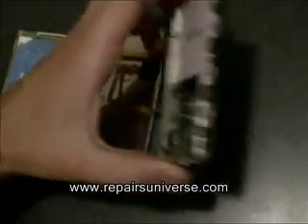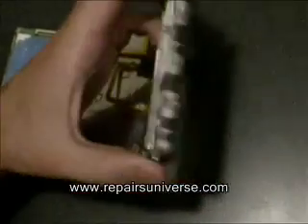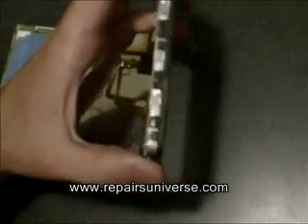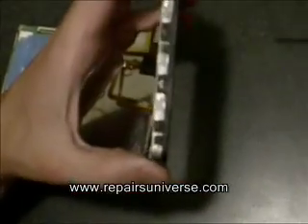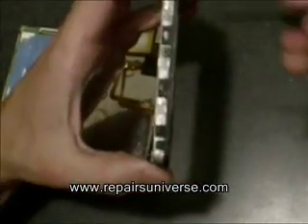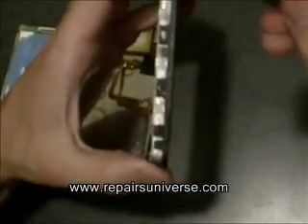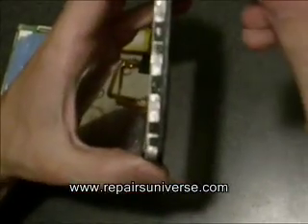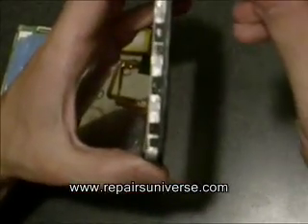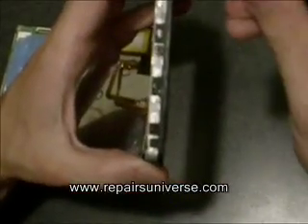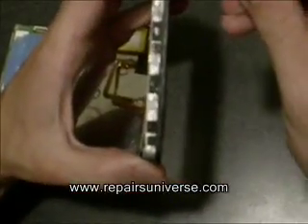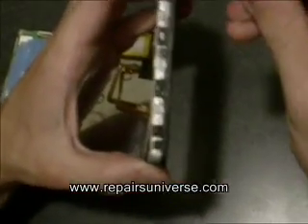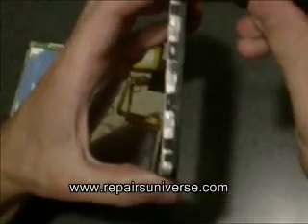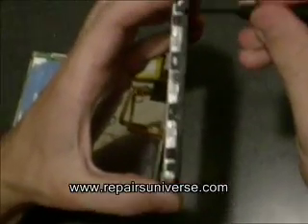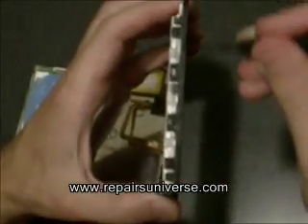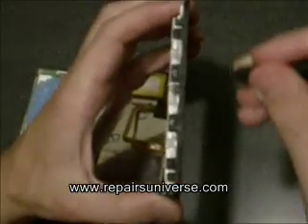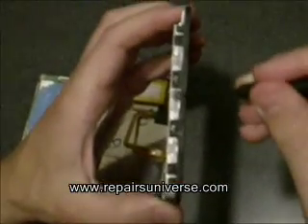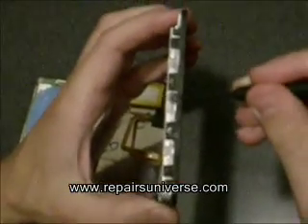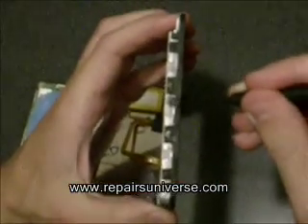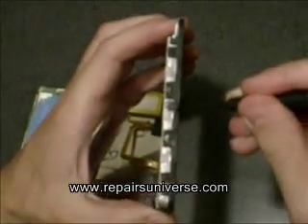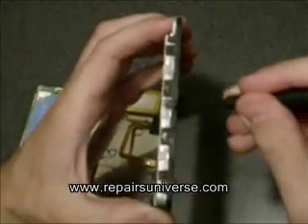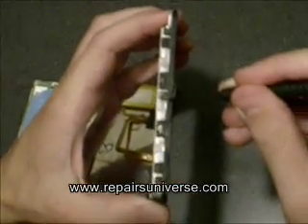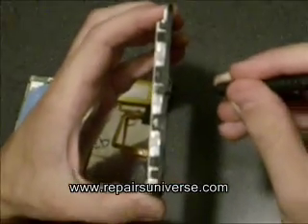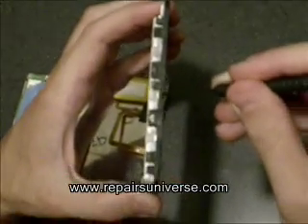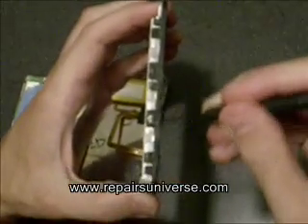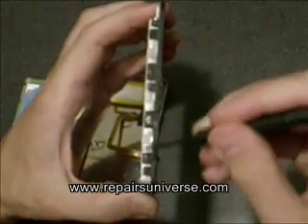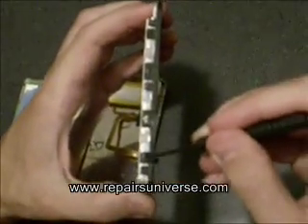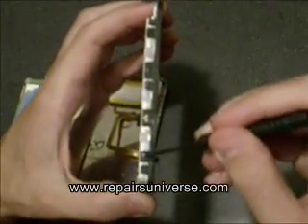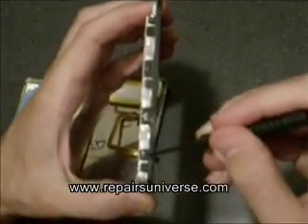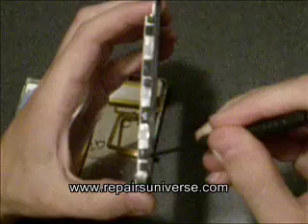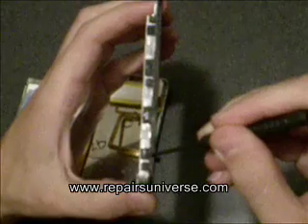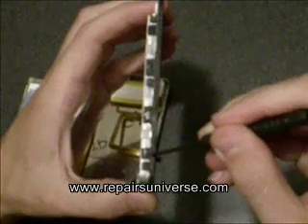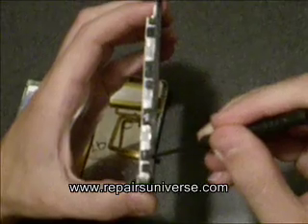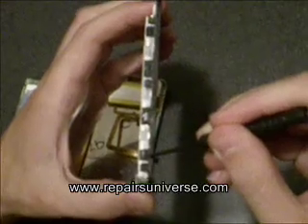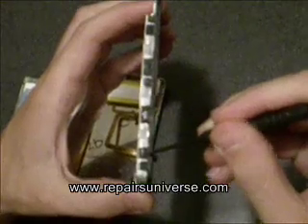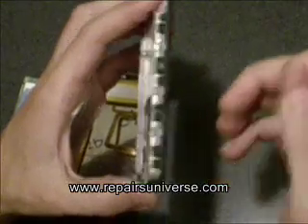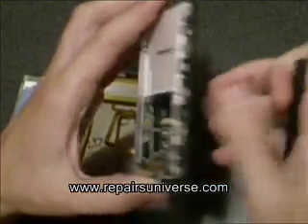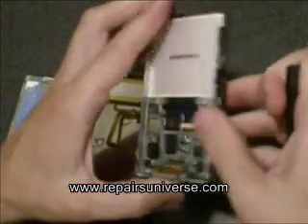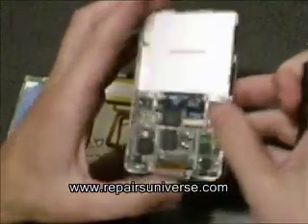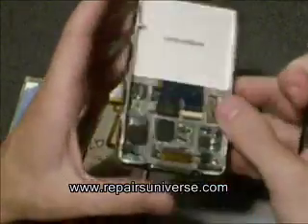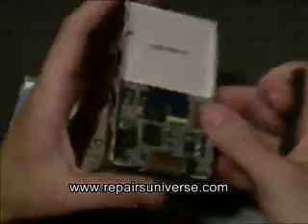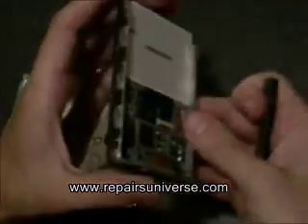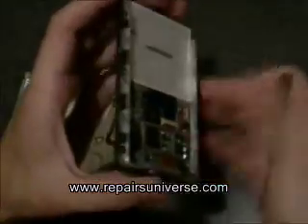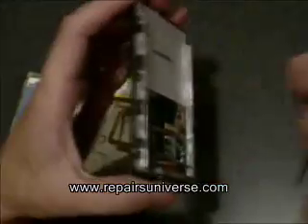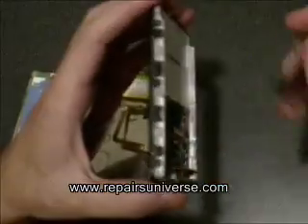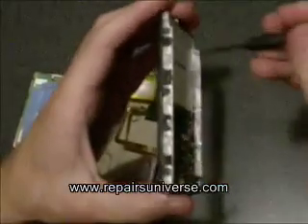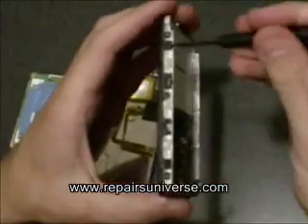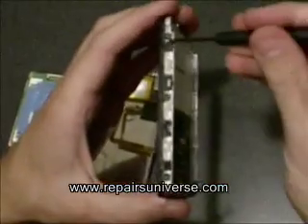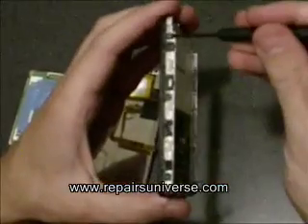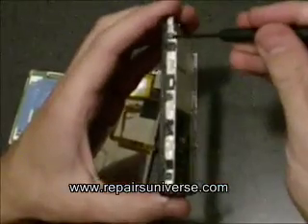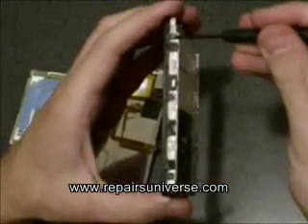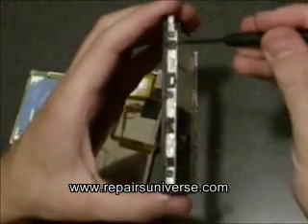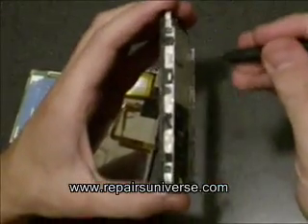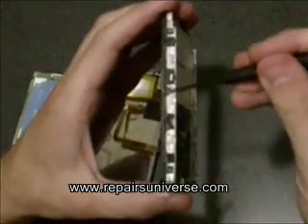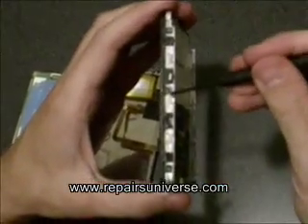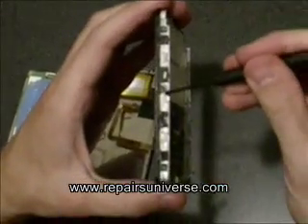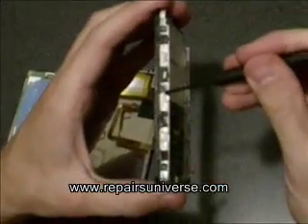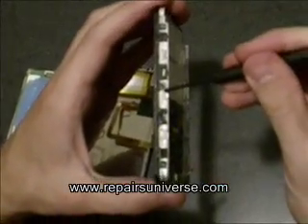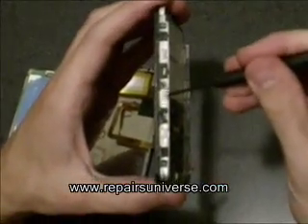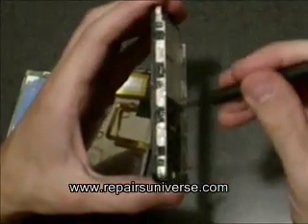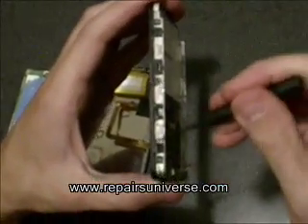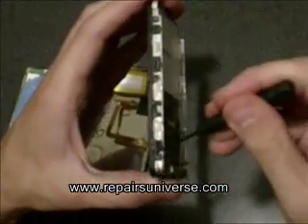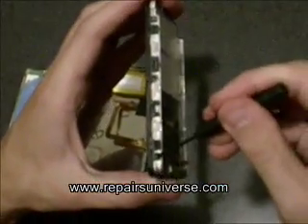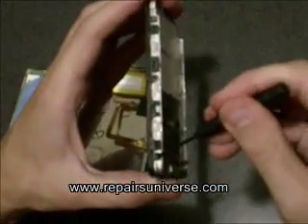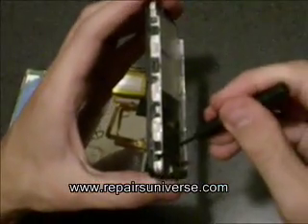The next step is to remove six small screws from the side of the iPod. There are three on each side, as pointed out here.